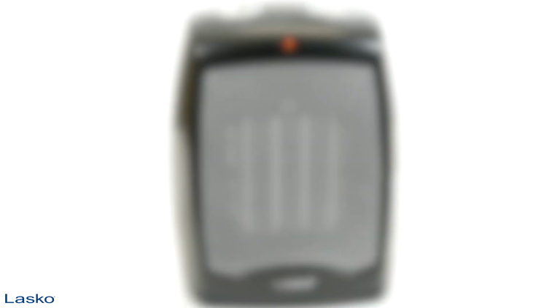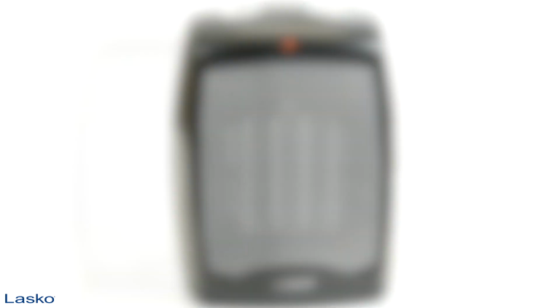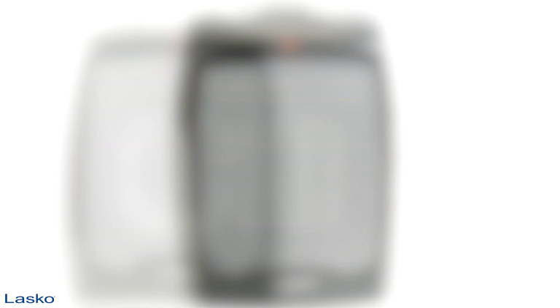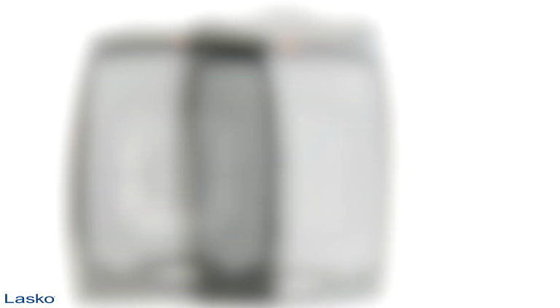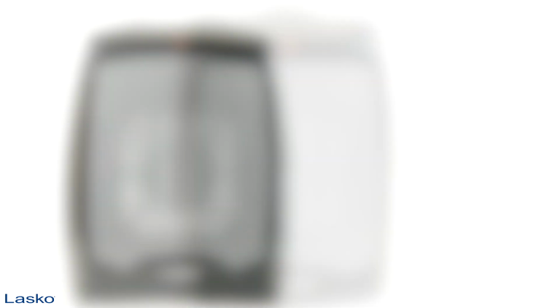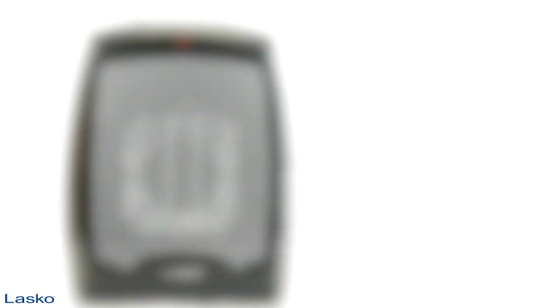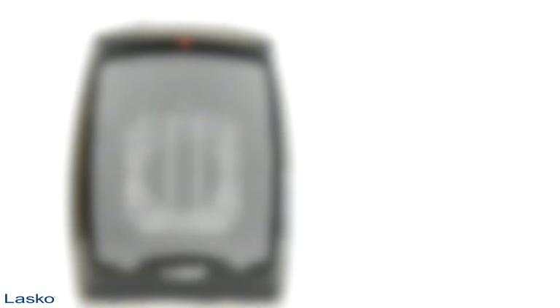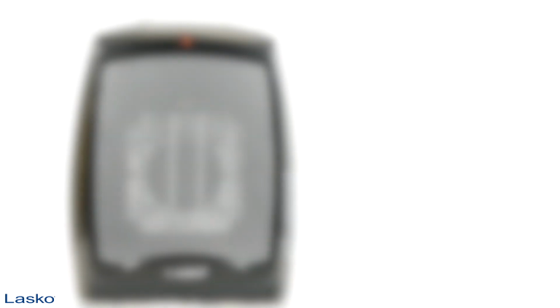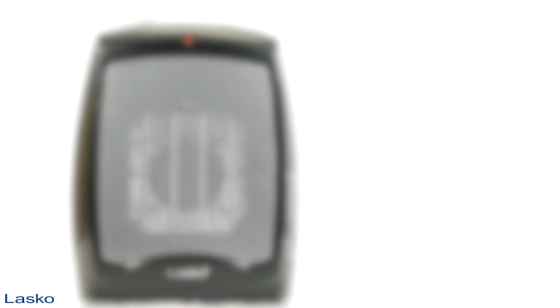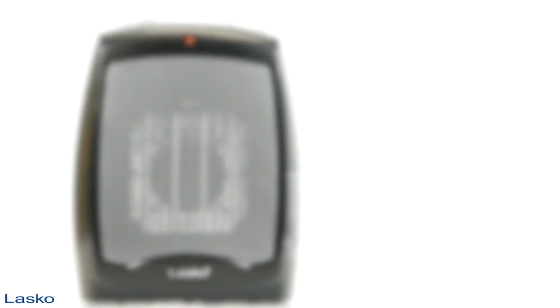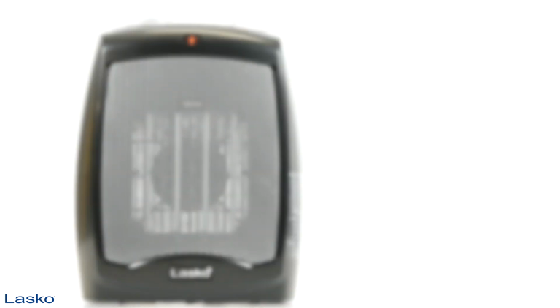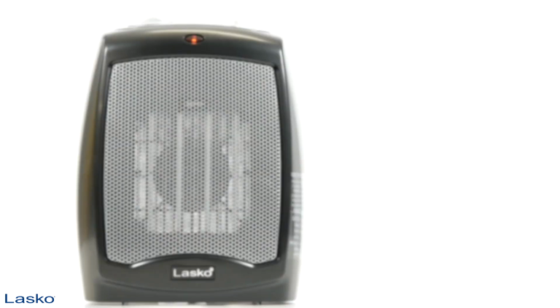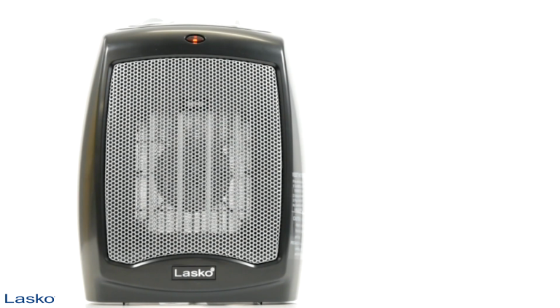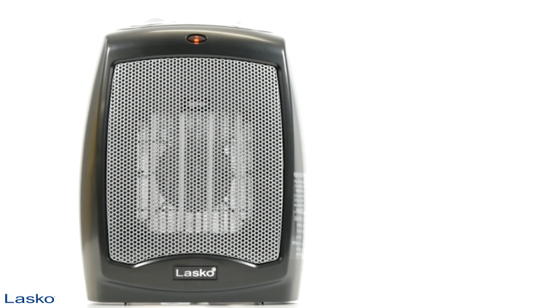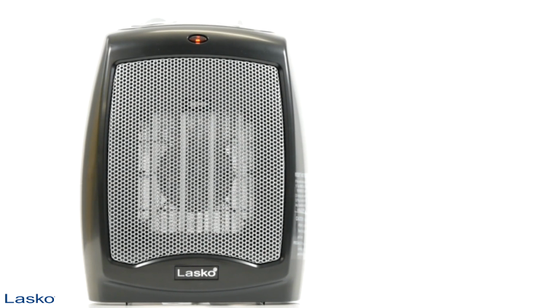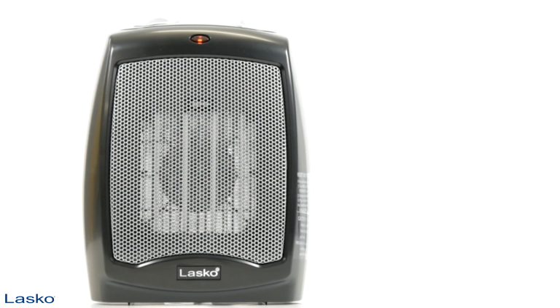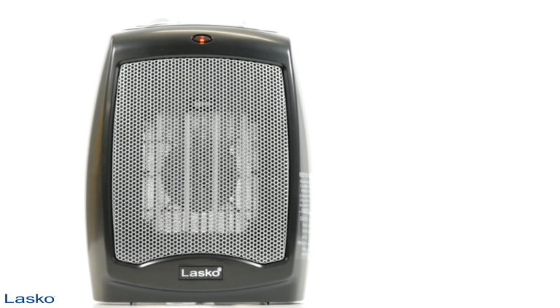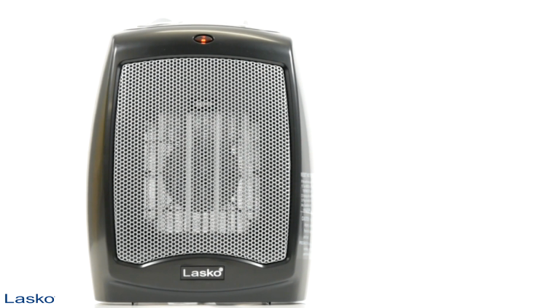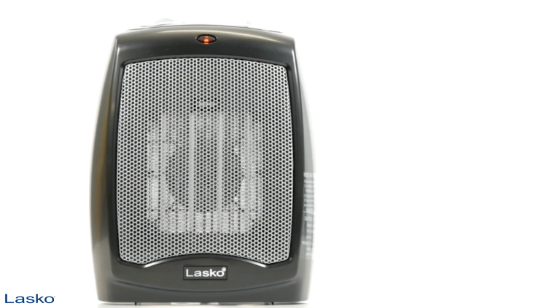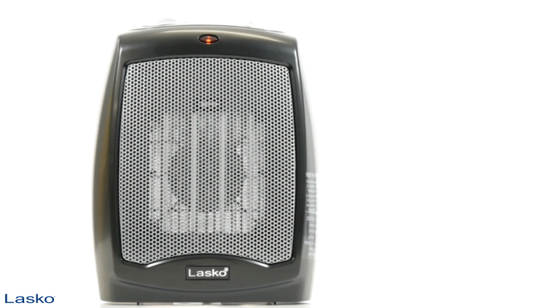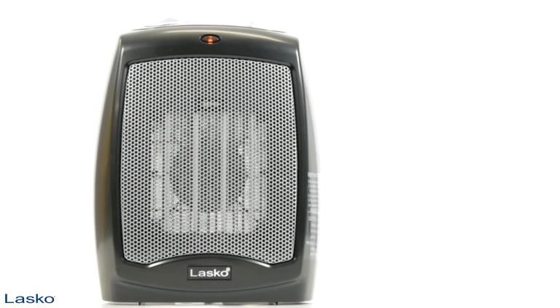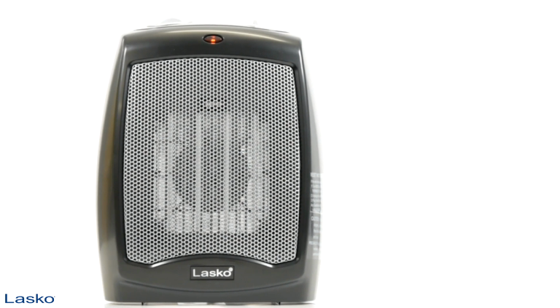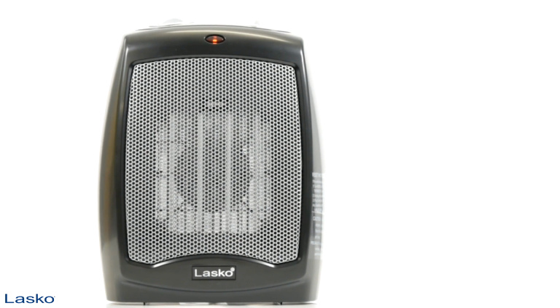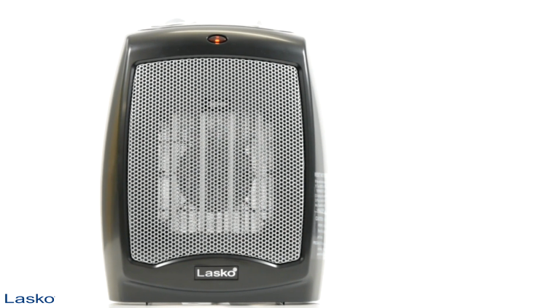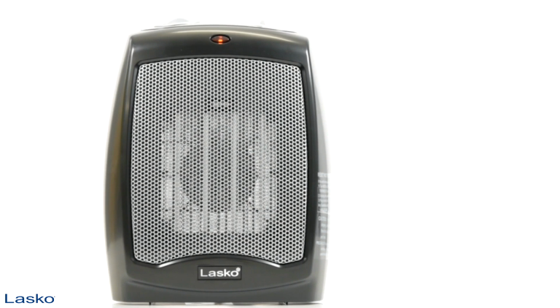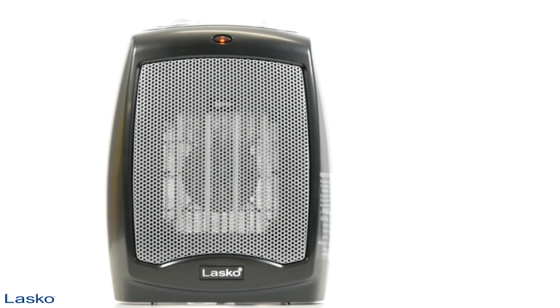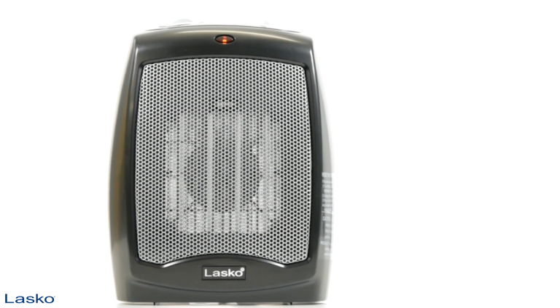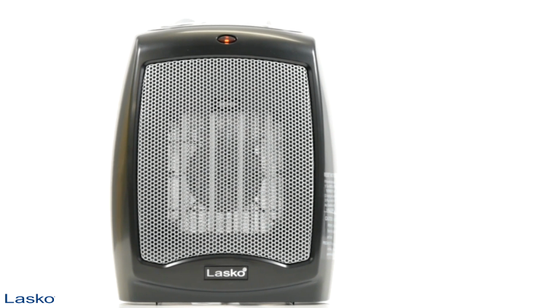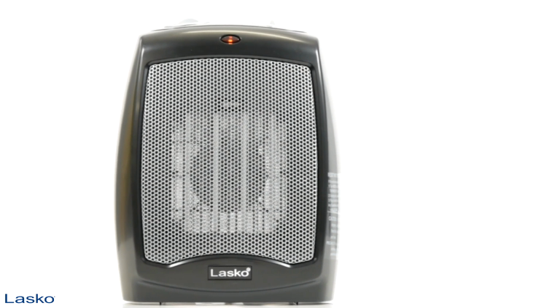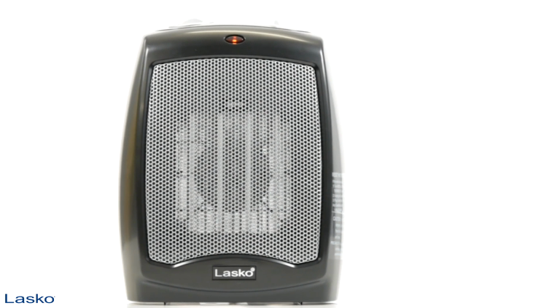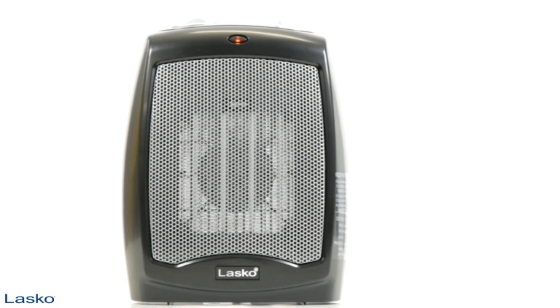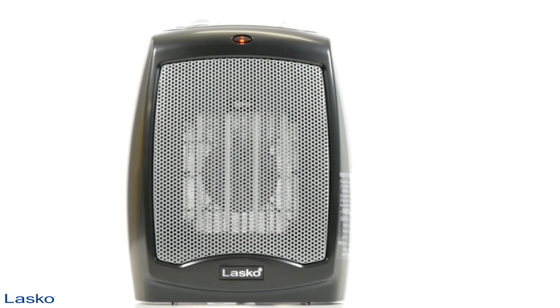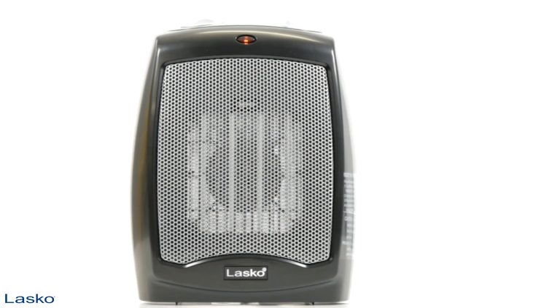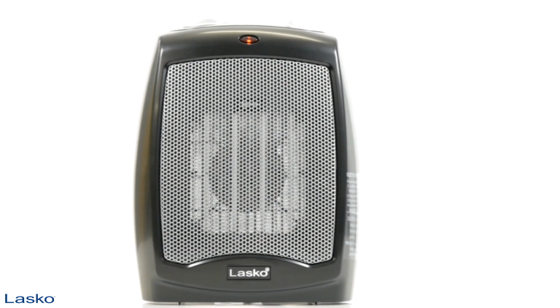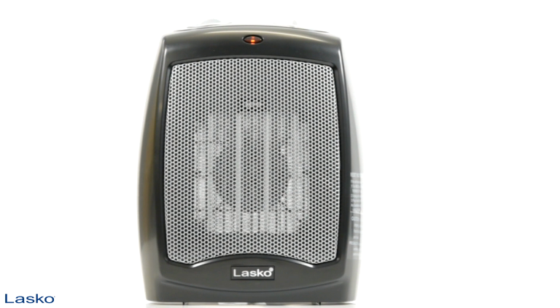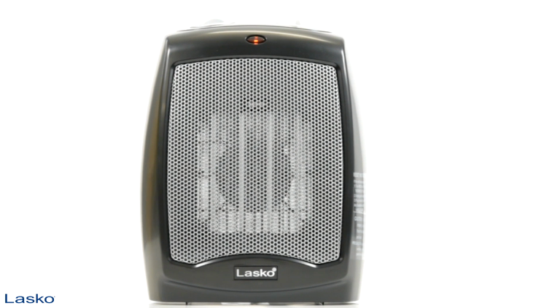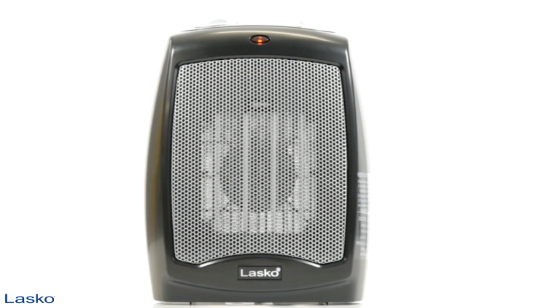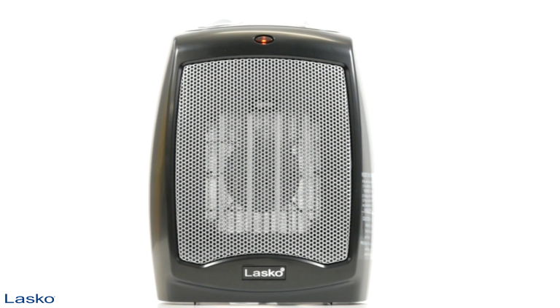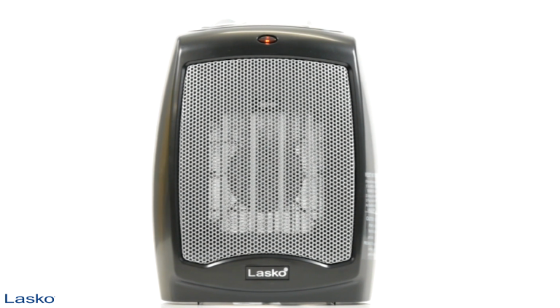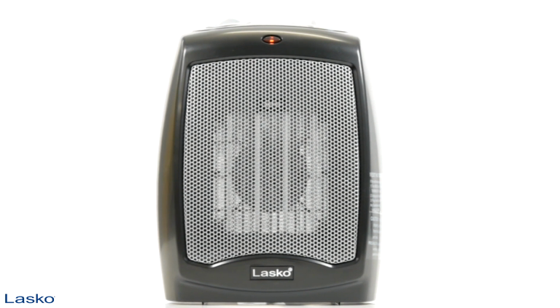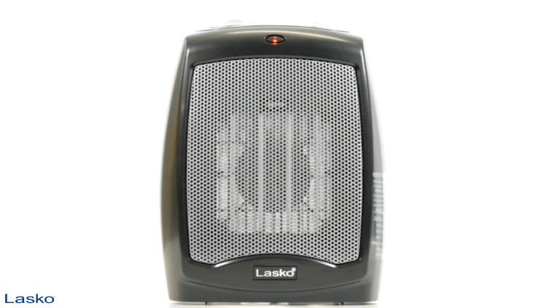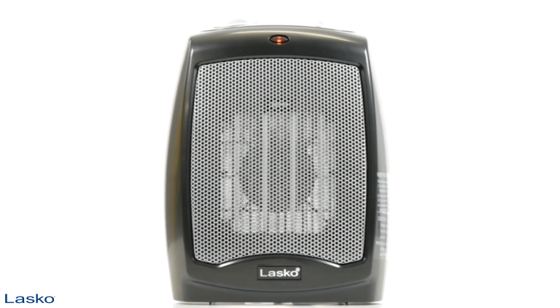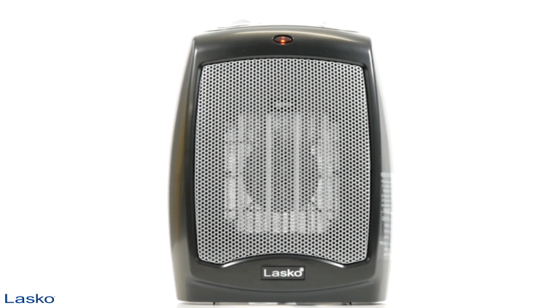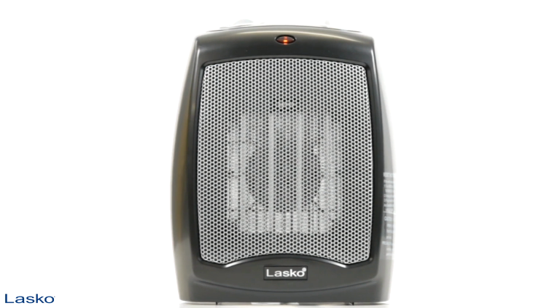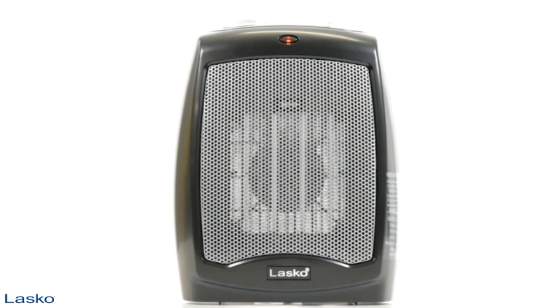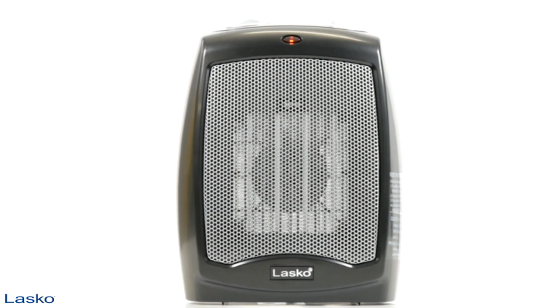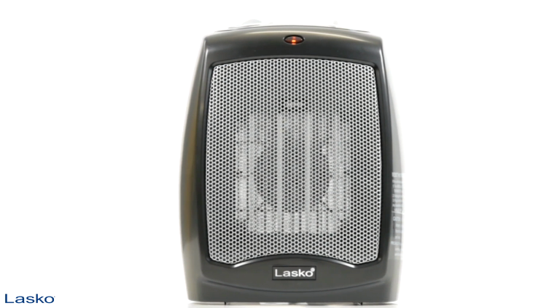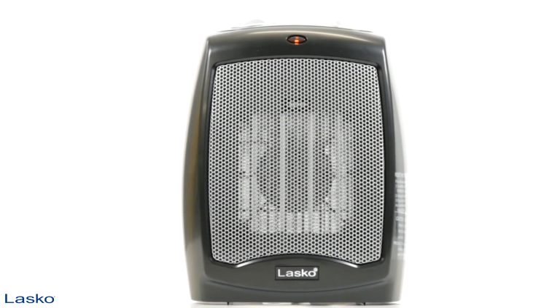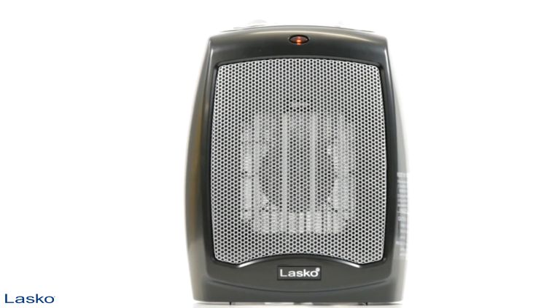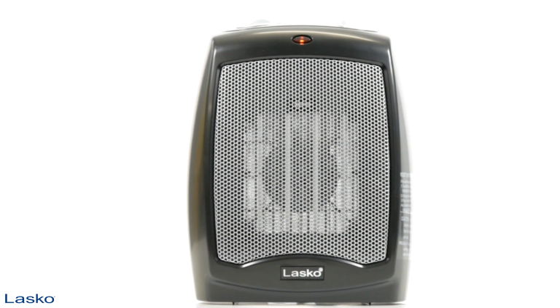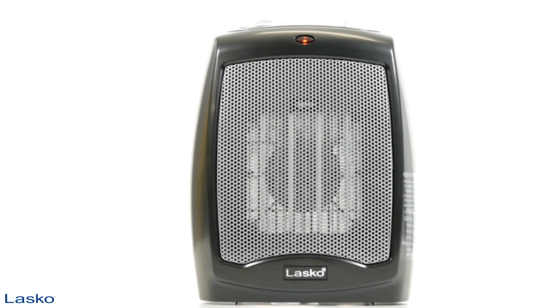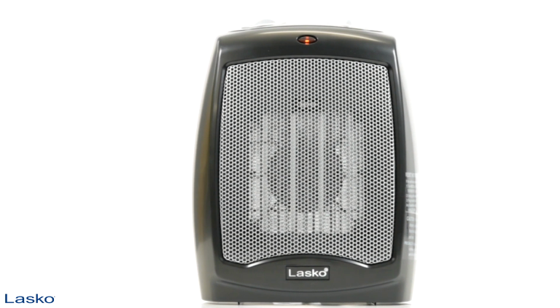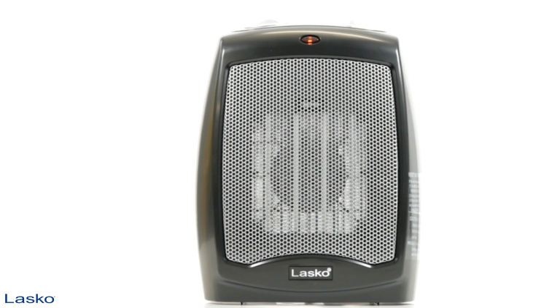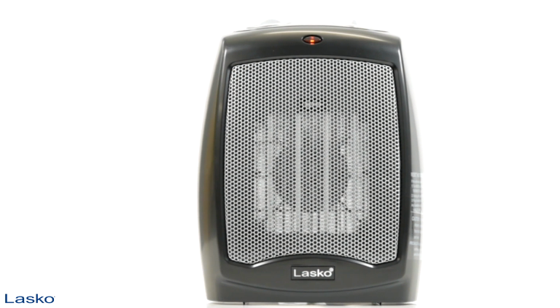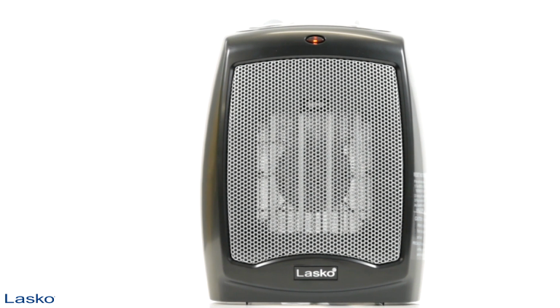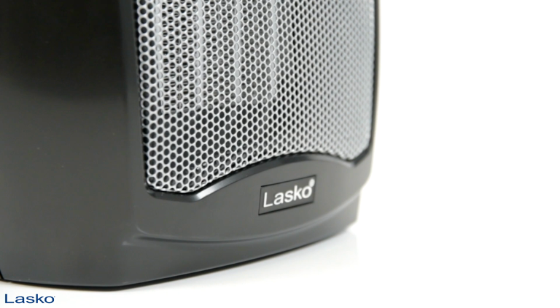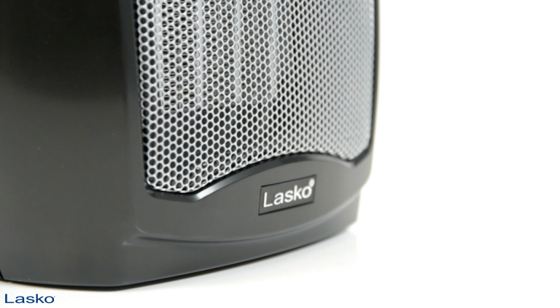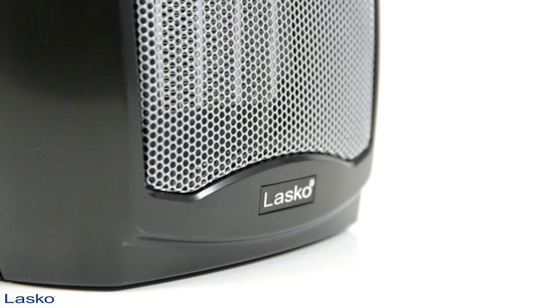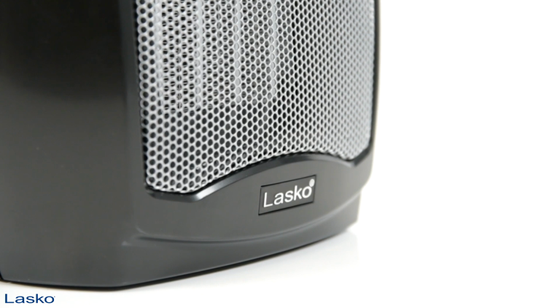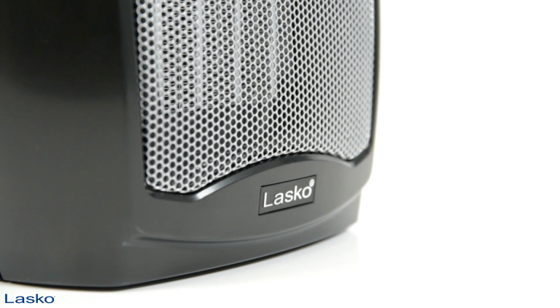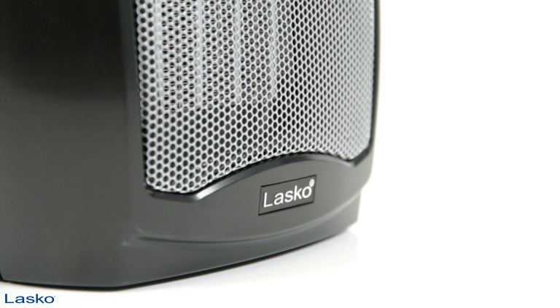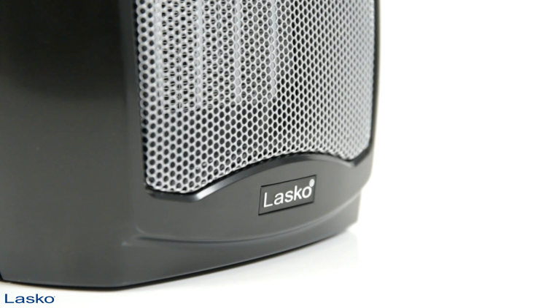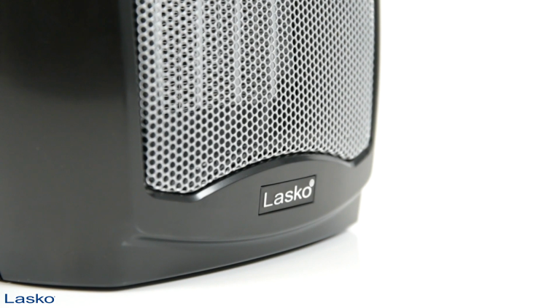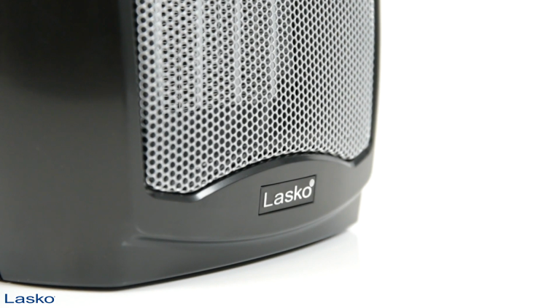Heat any room in your home quickly and conveniently with the ceramic heater with adjustable thermostat from LASCO.